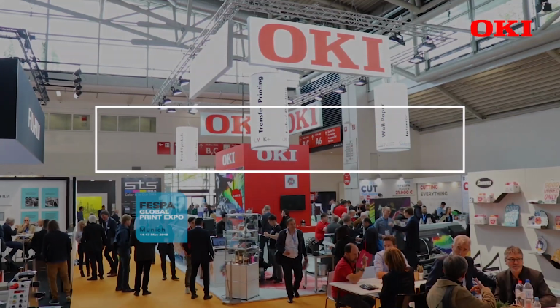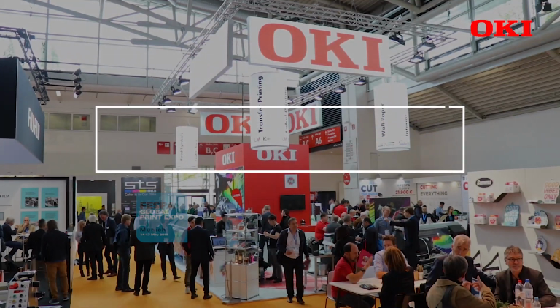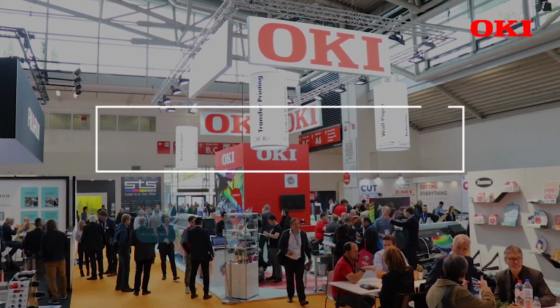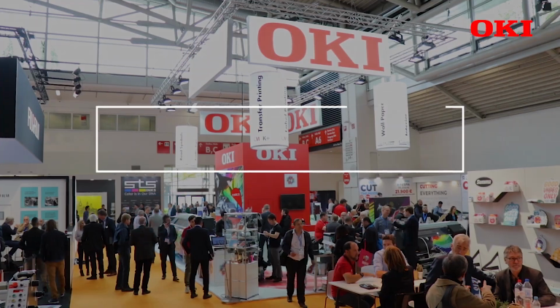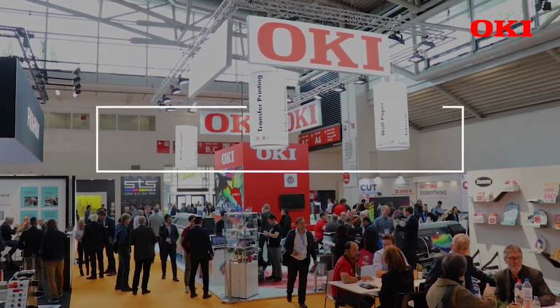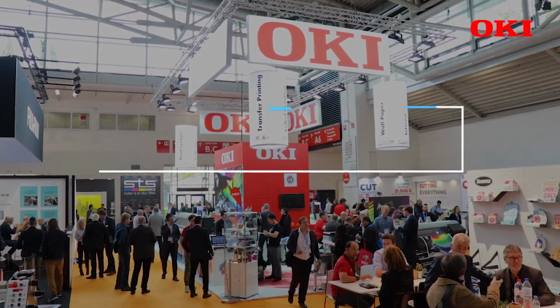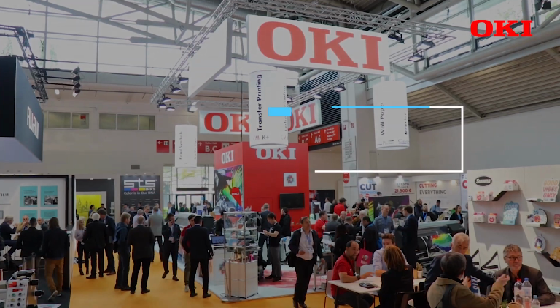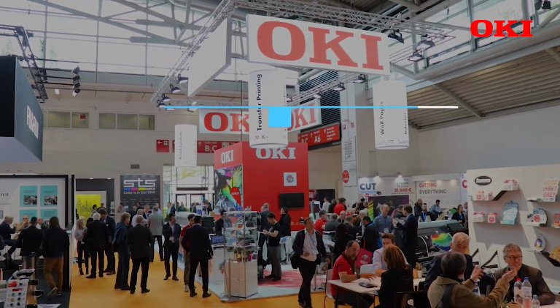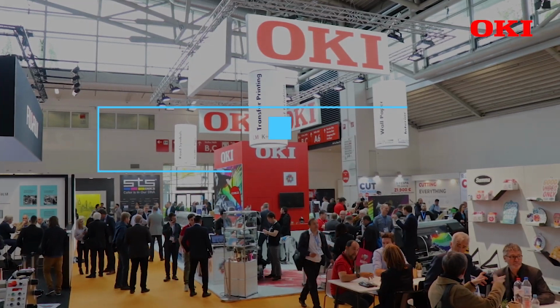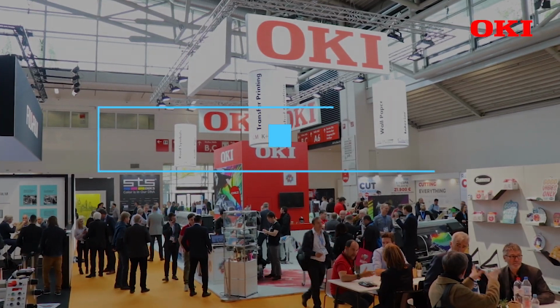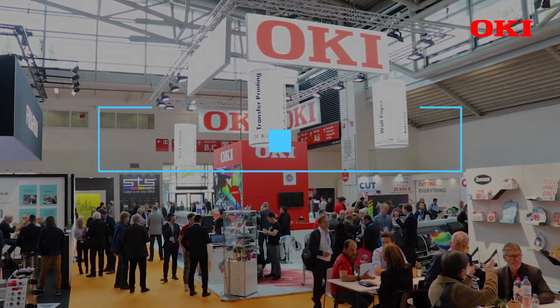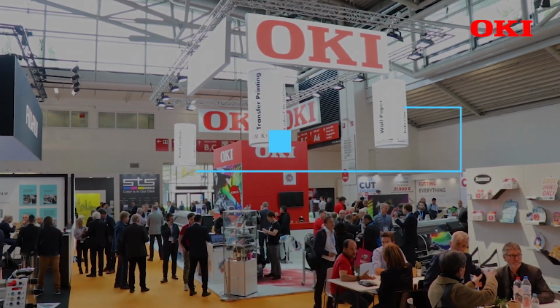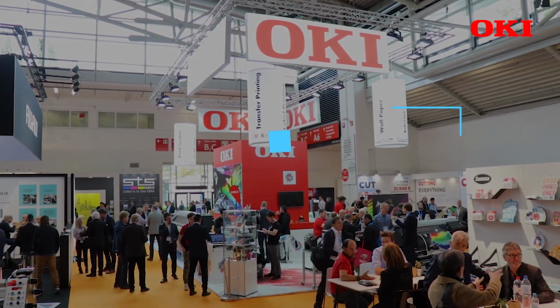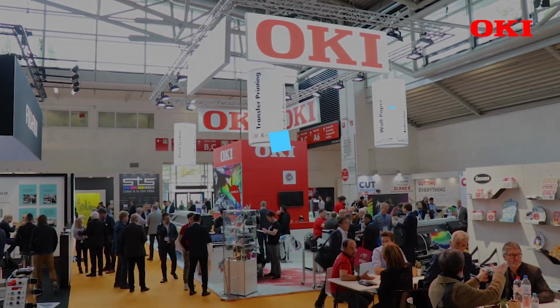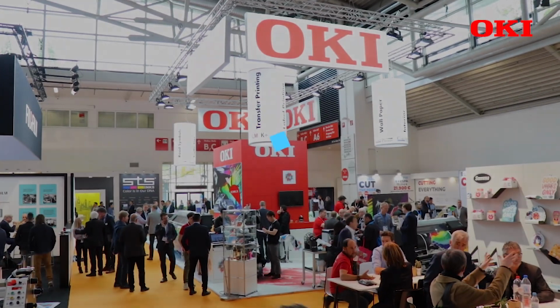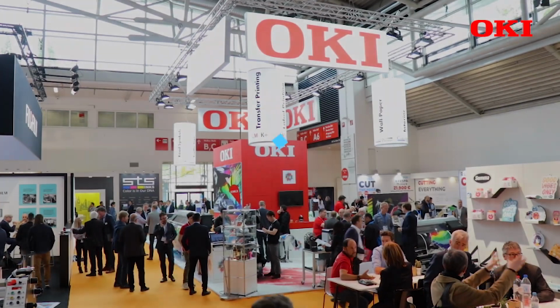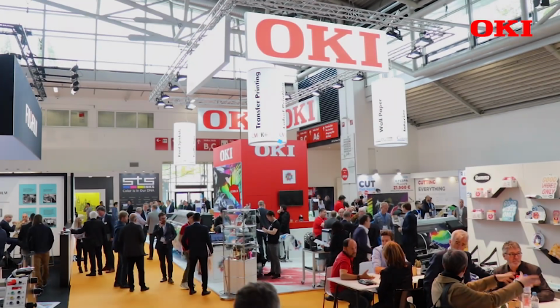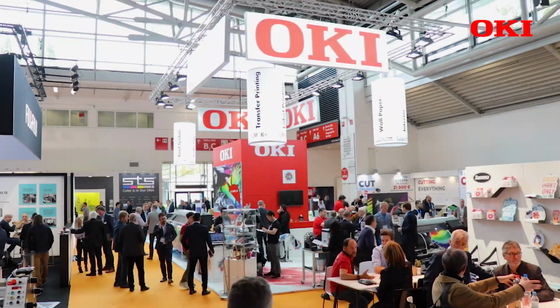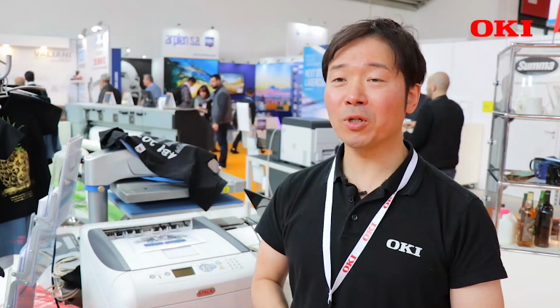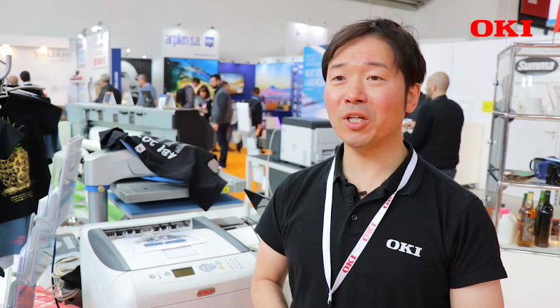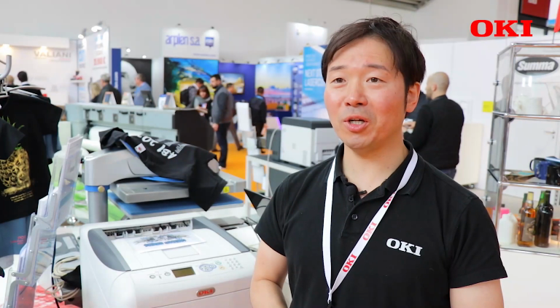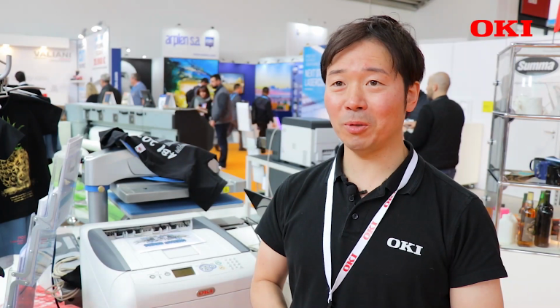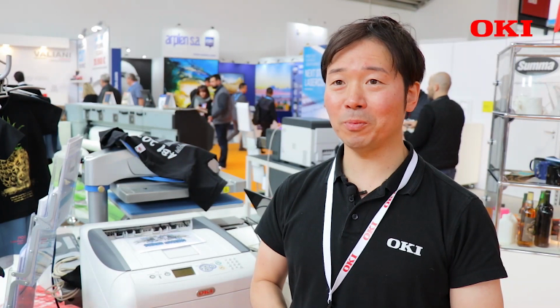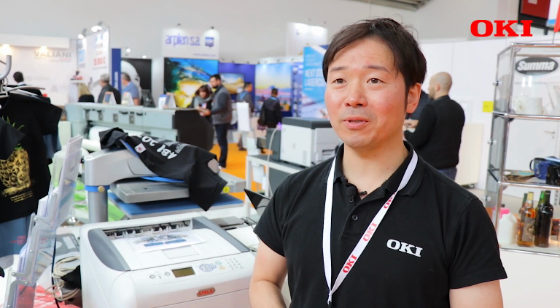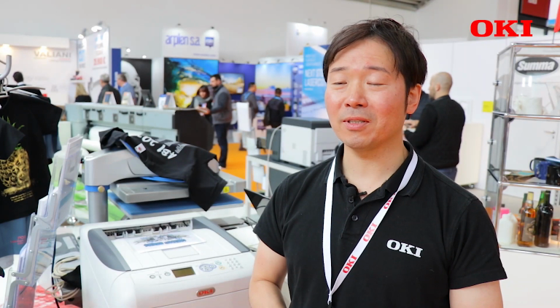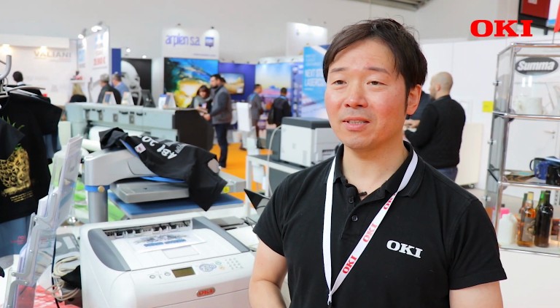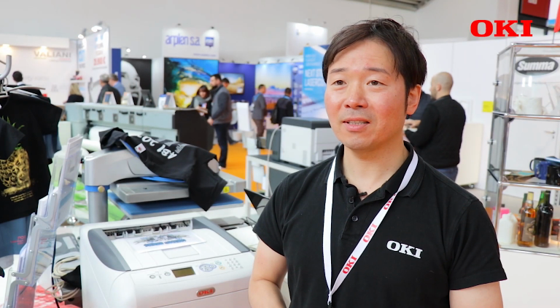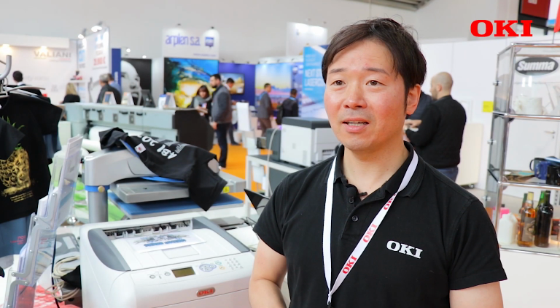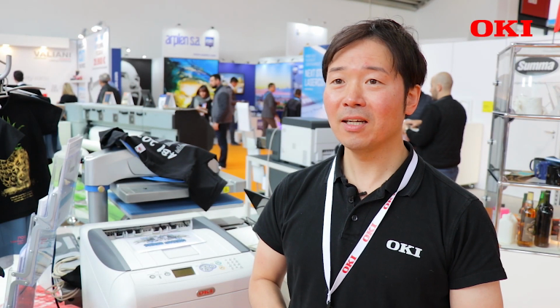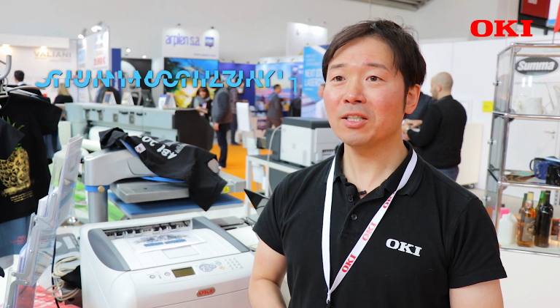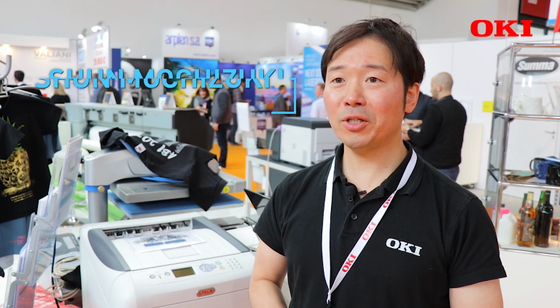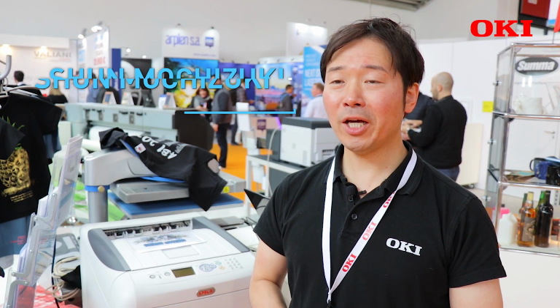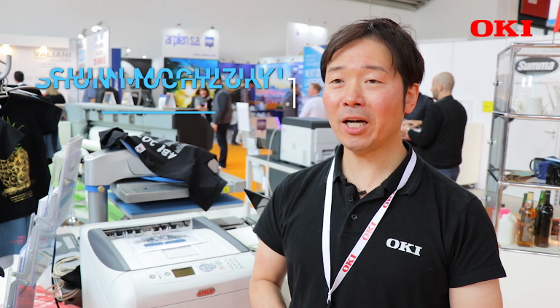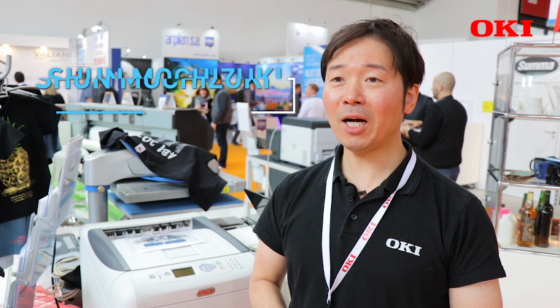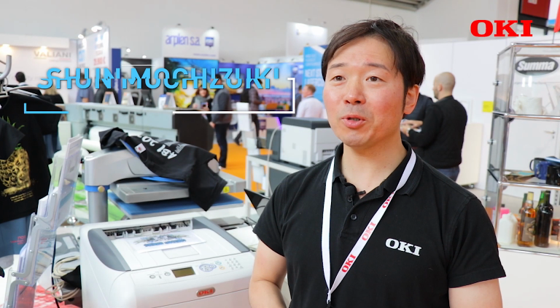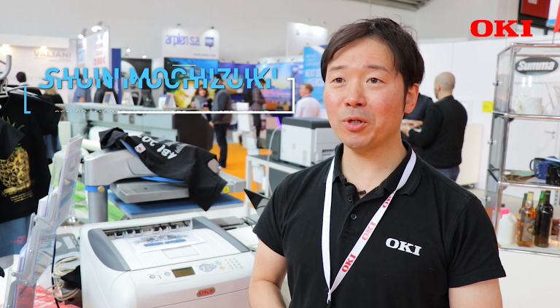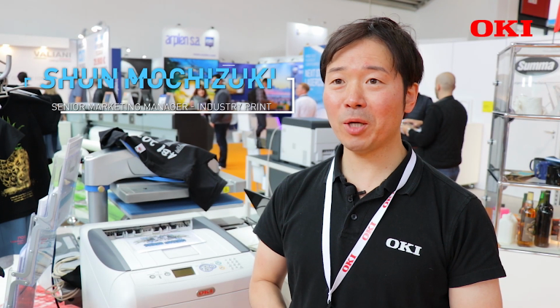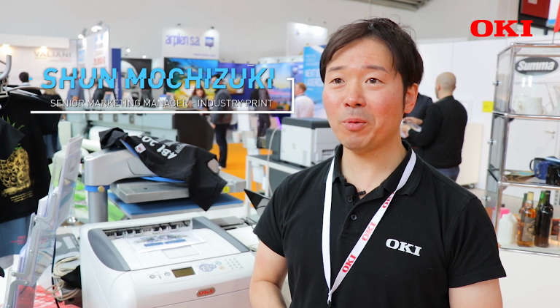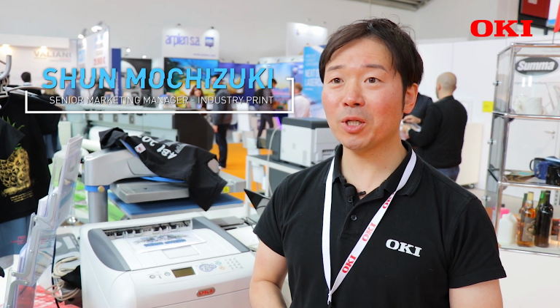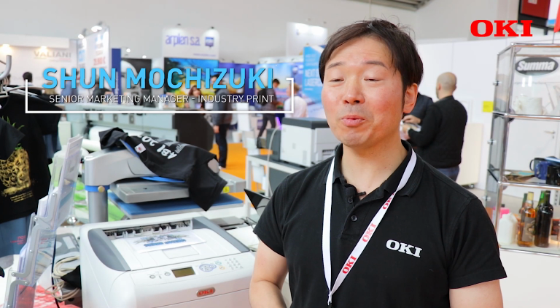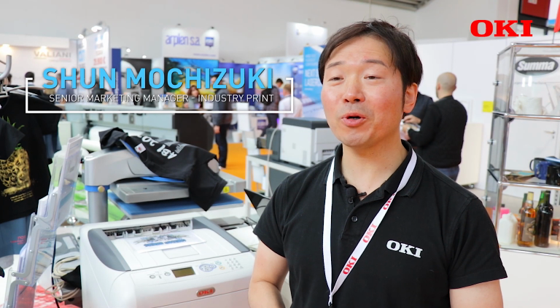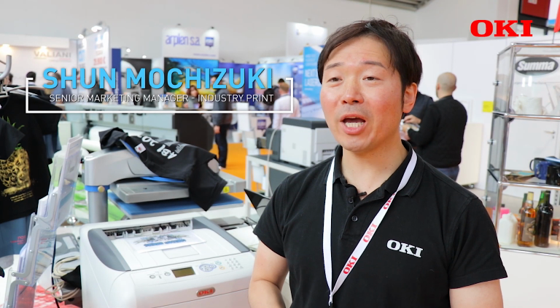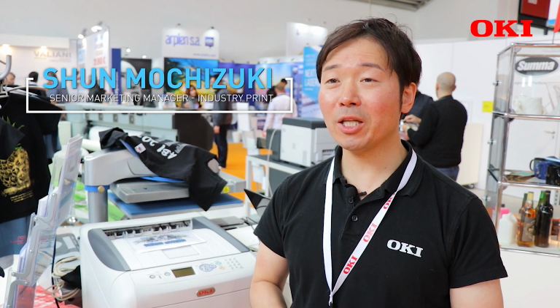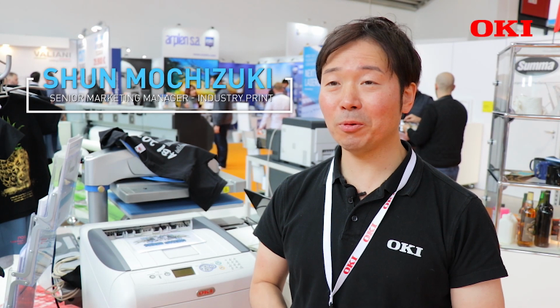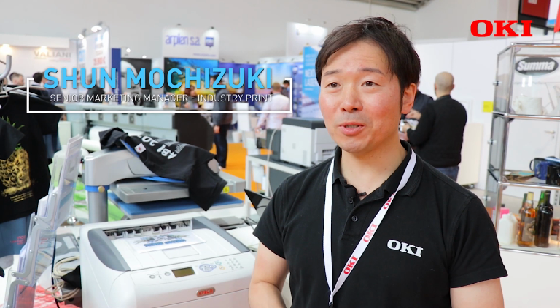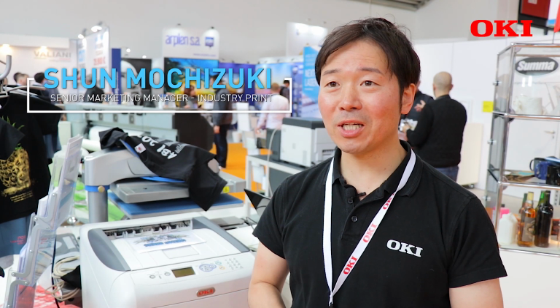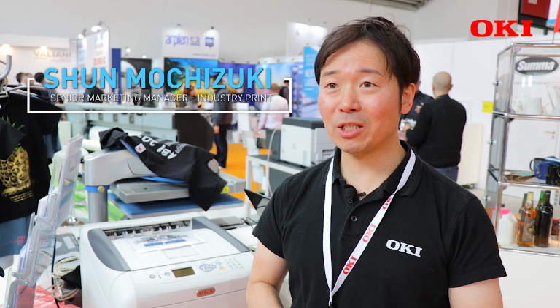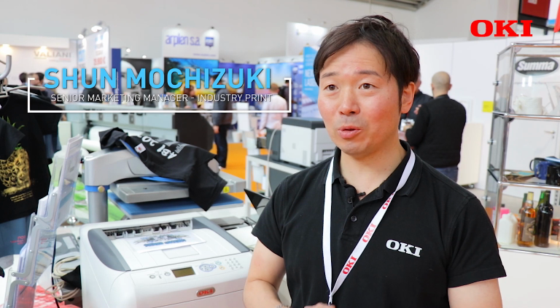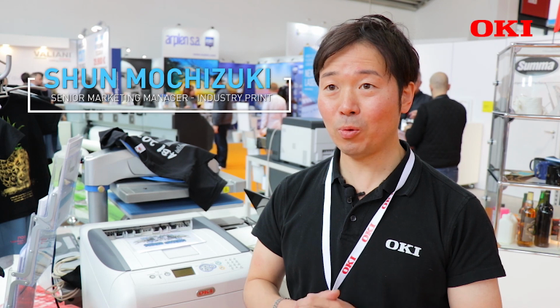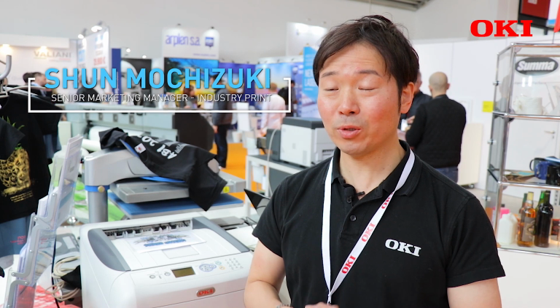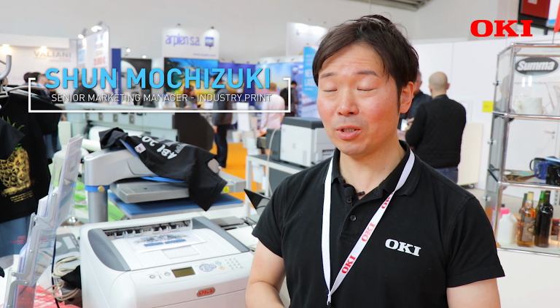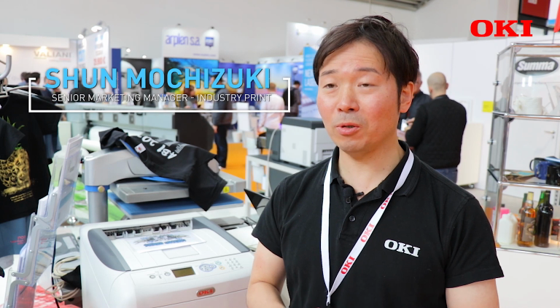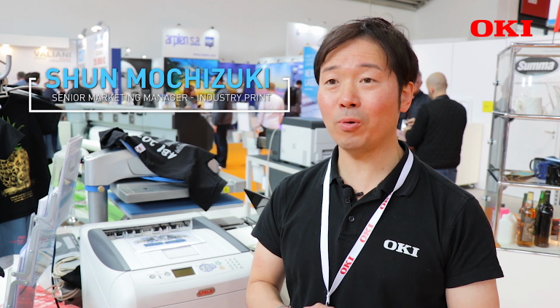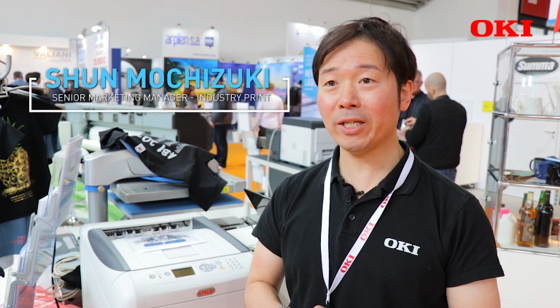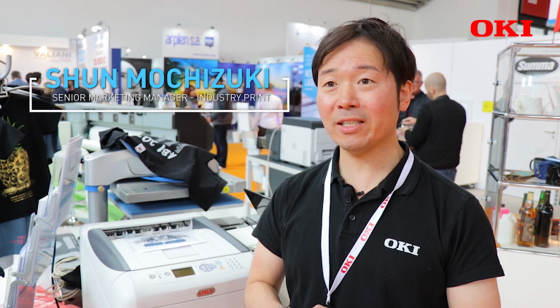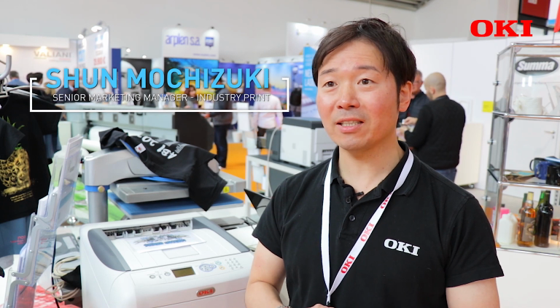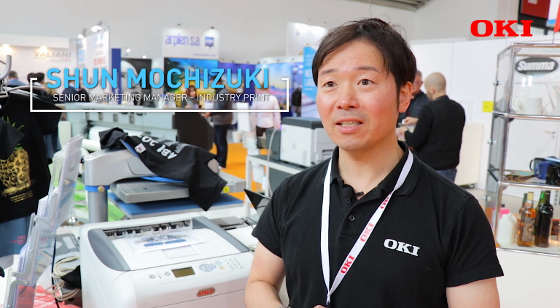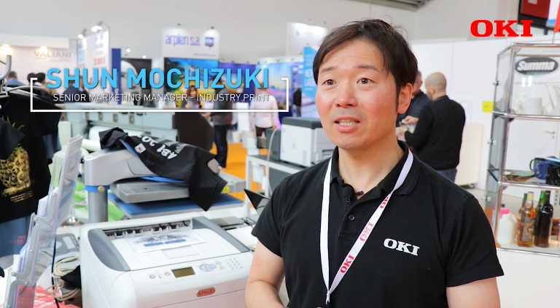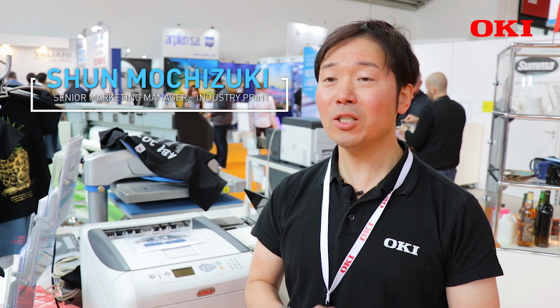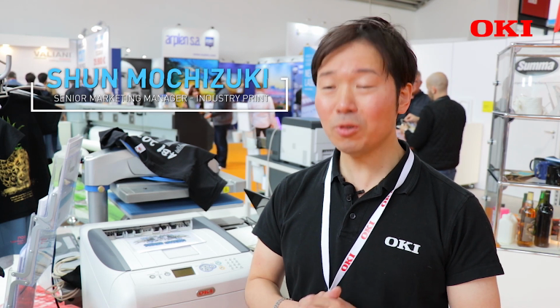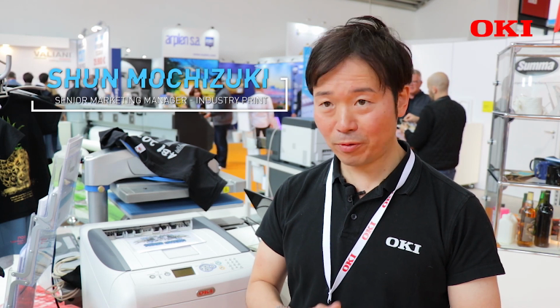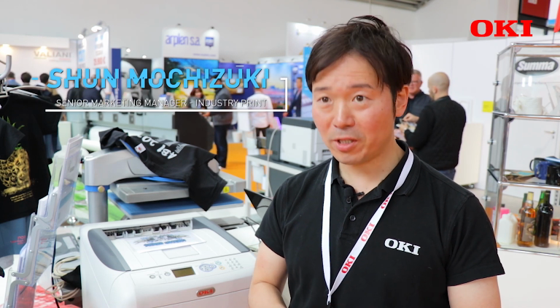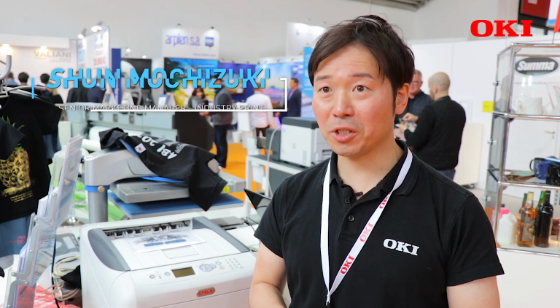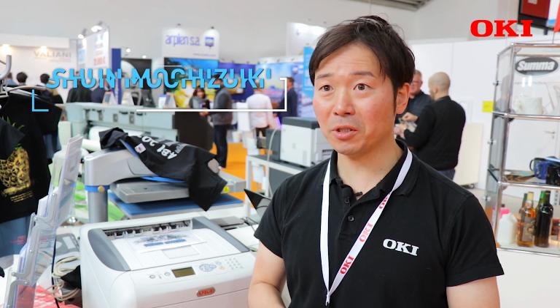Hello, this is Shin Mochizuki from Oki Oropa. Today, I'm talking about the Pro8432 White new feature.